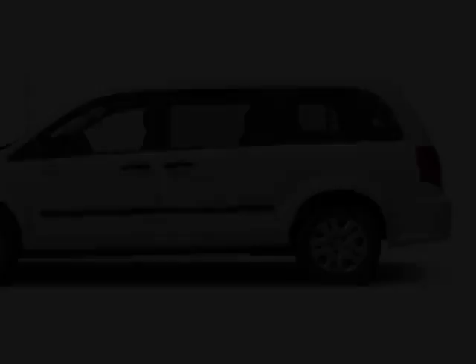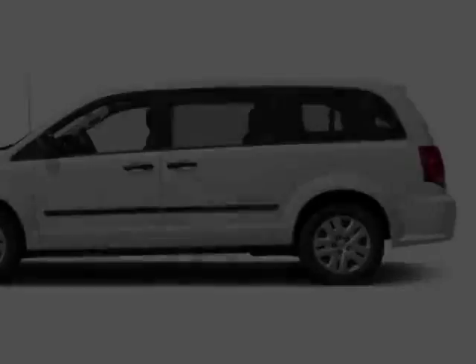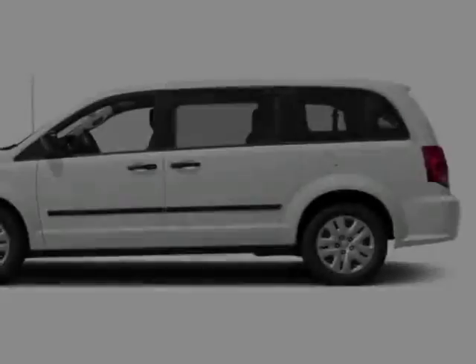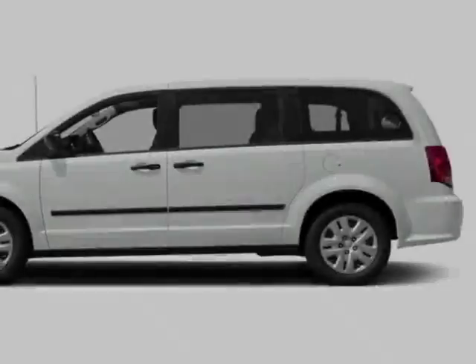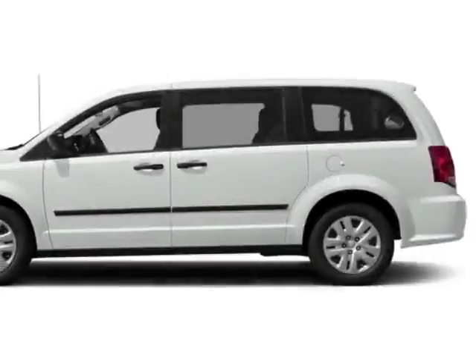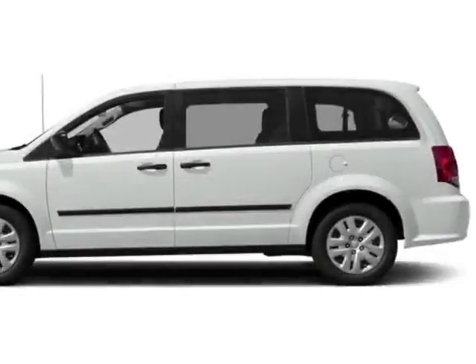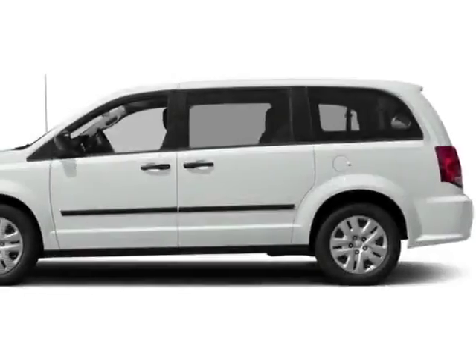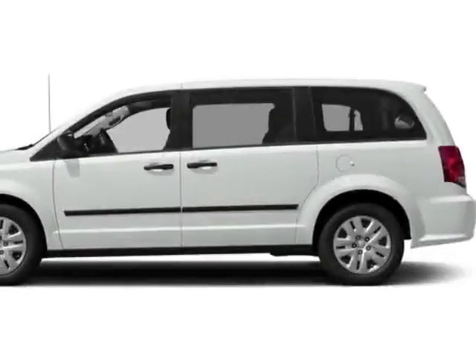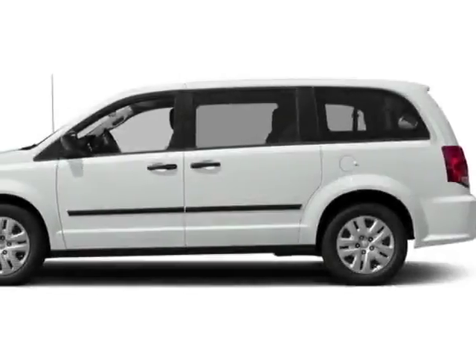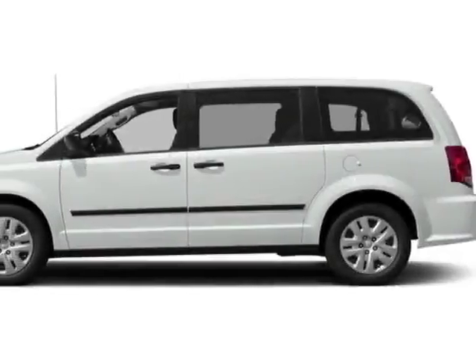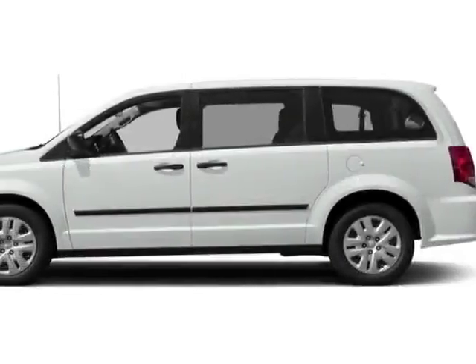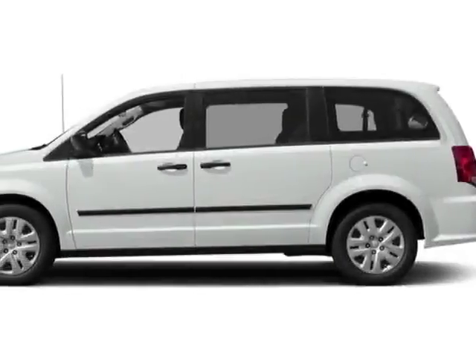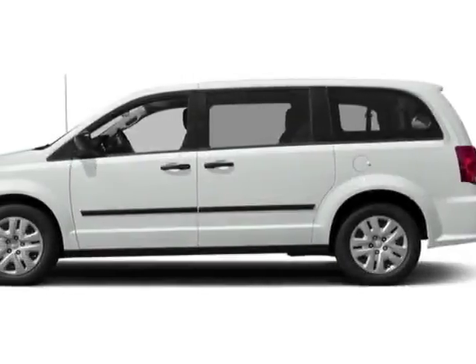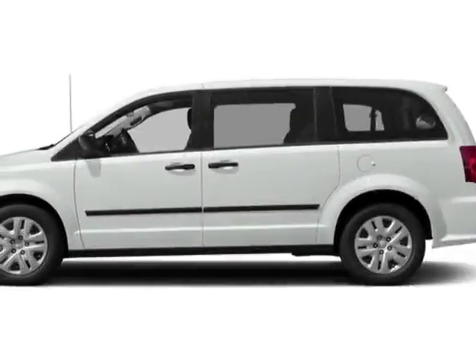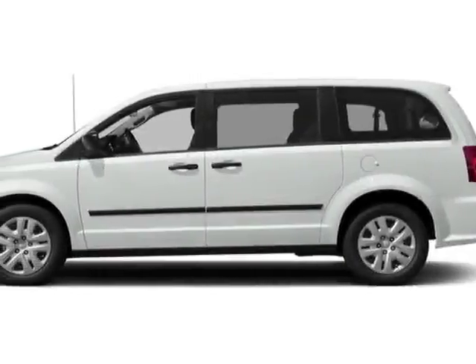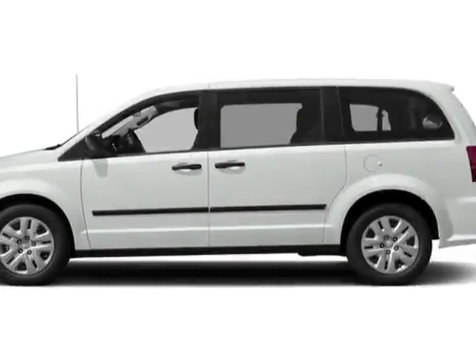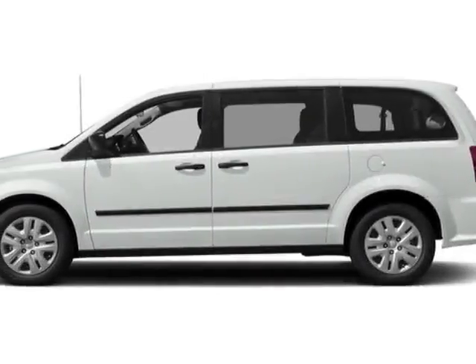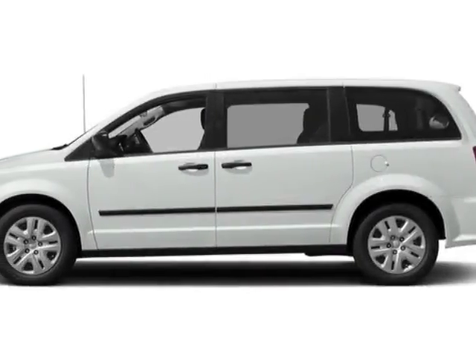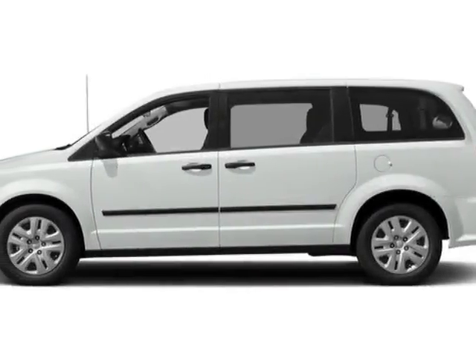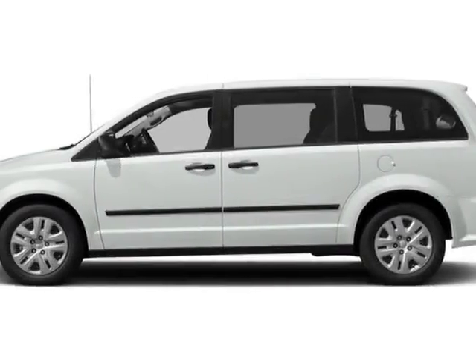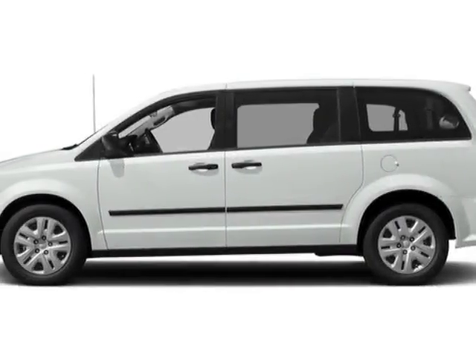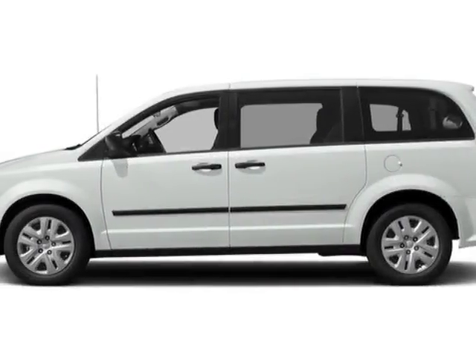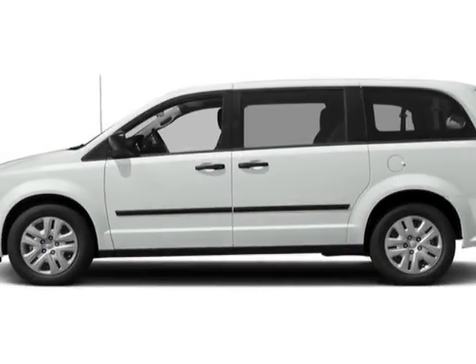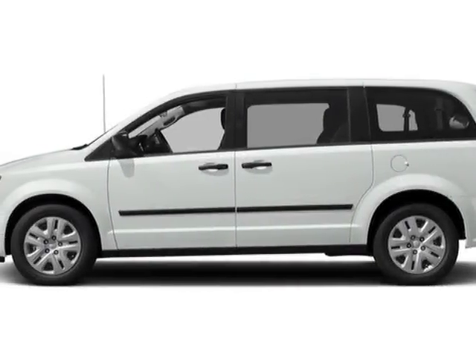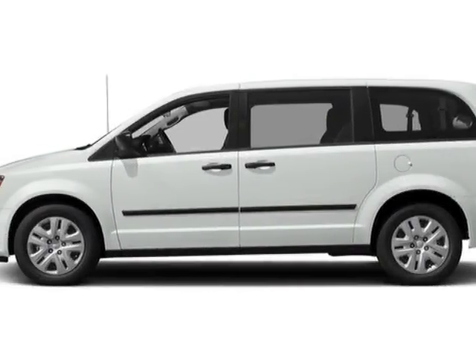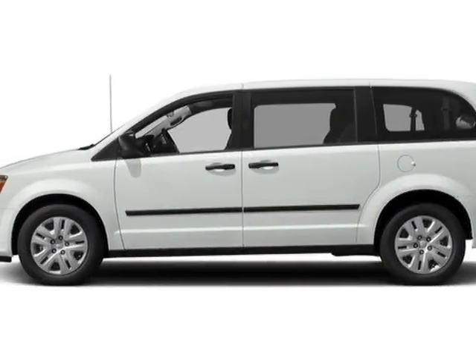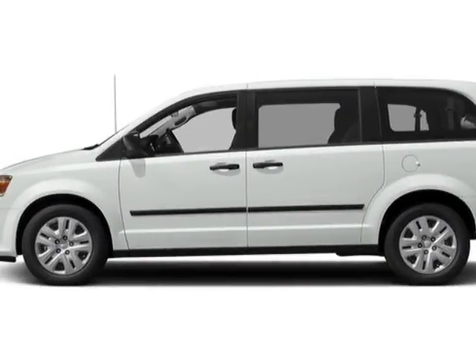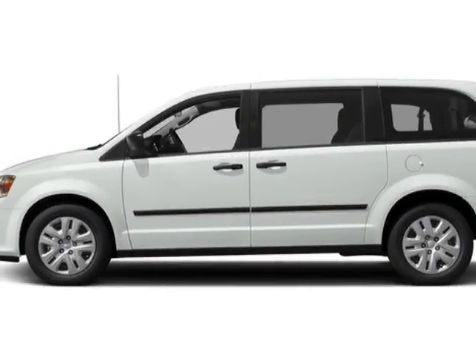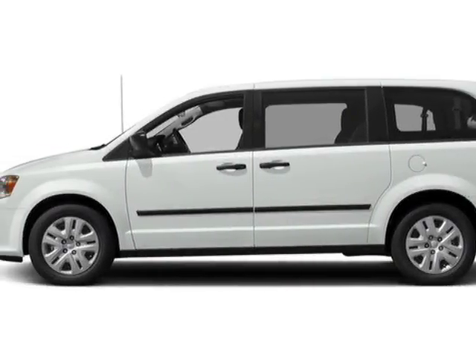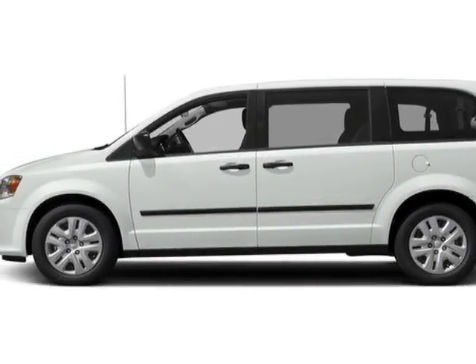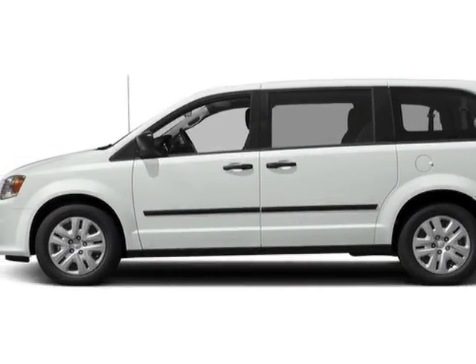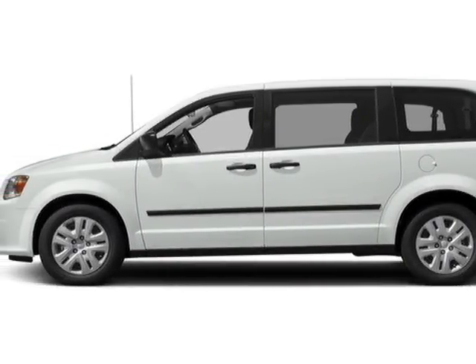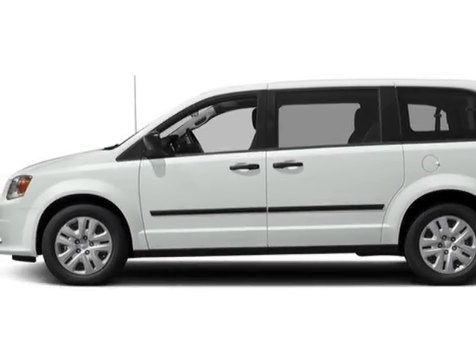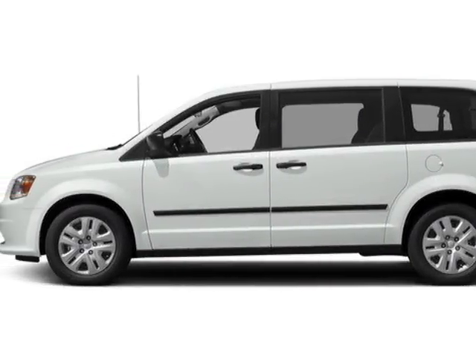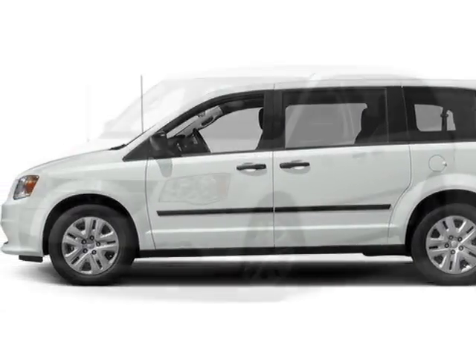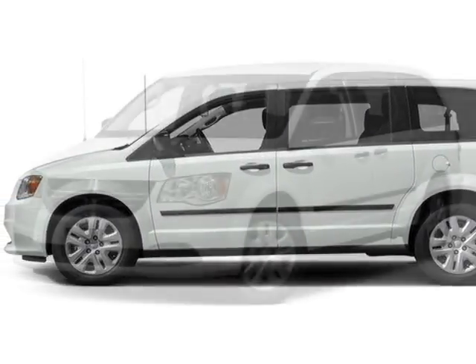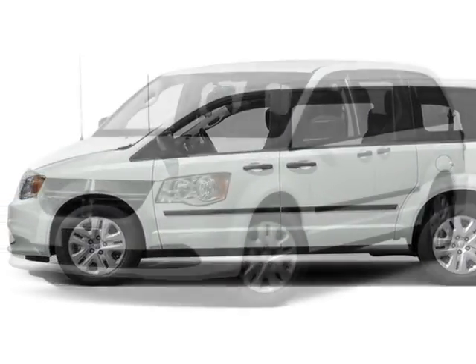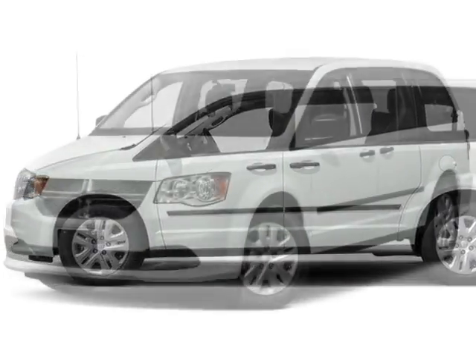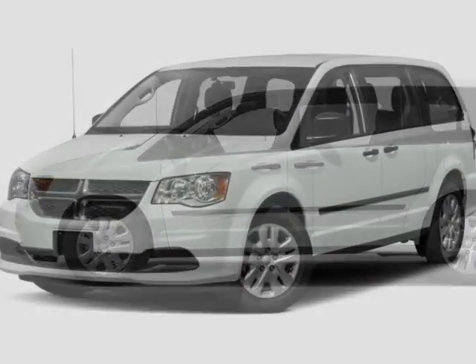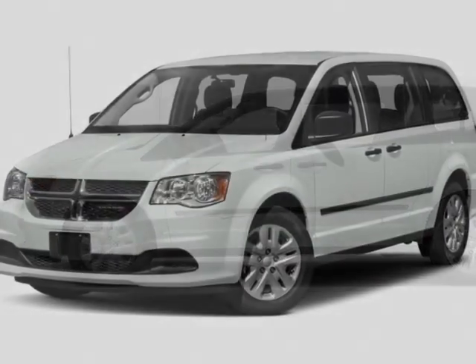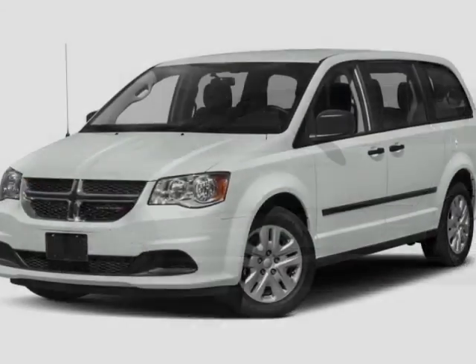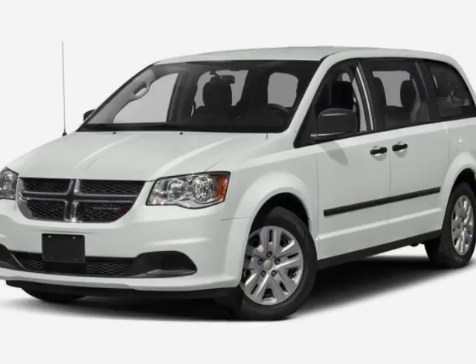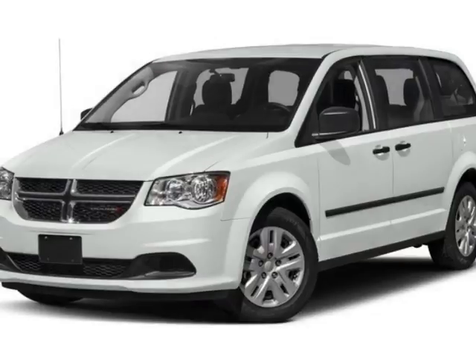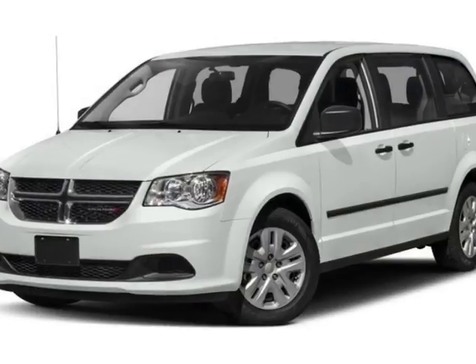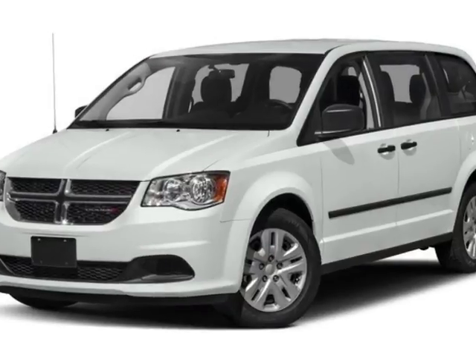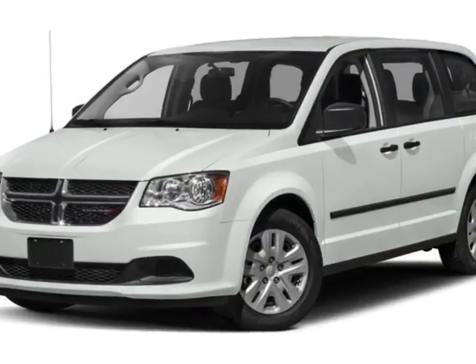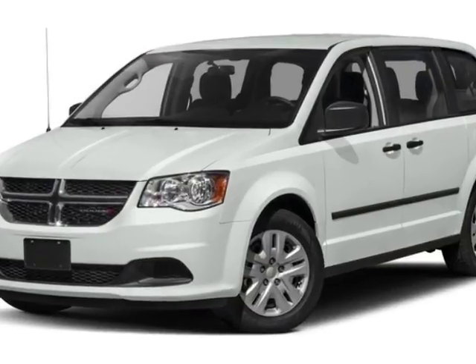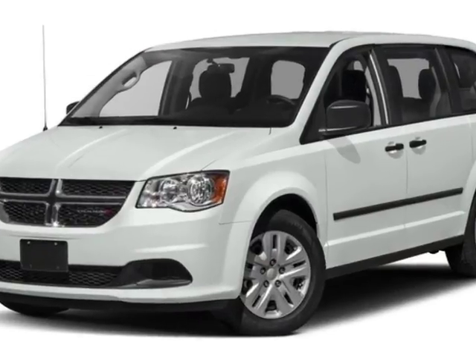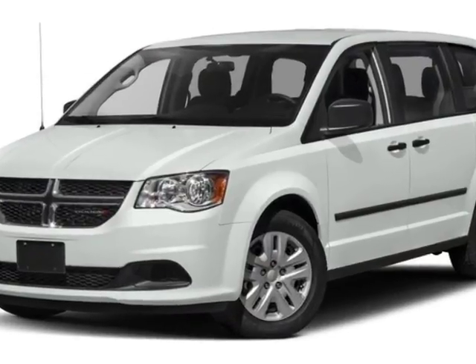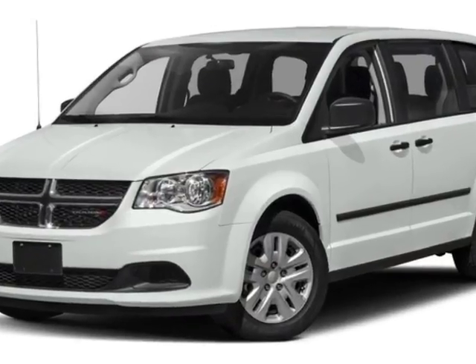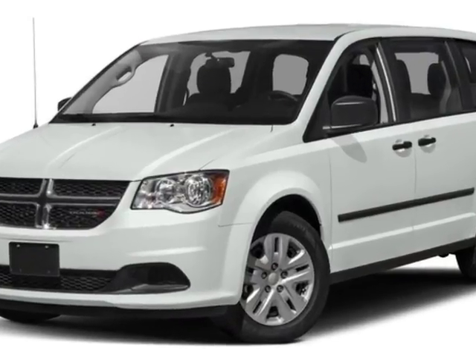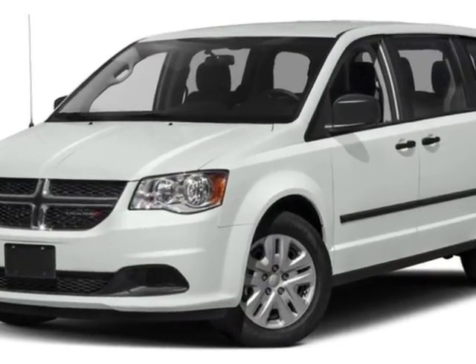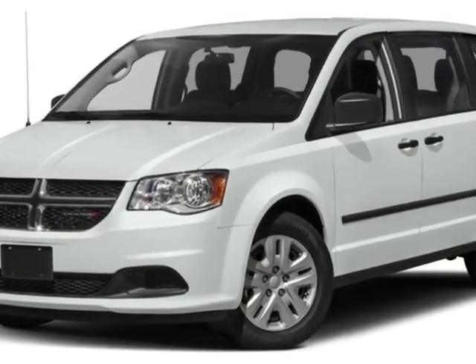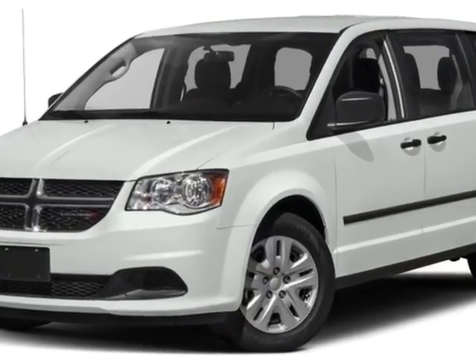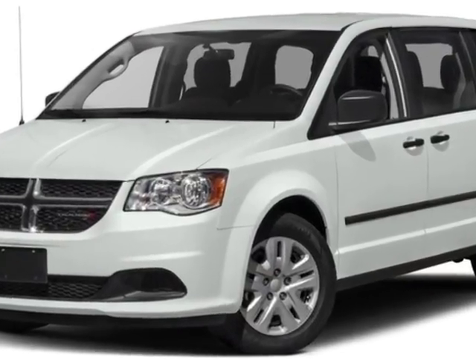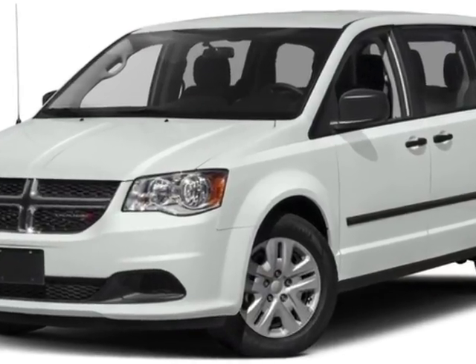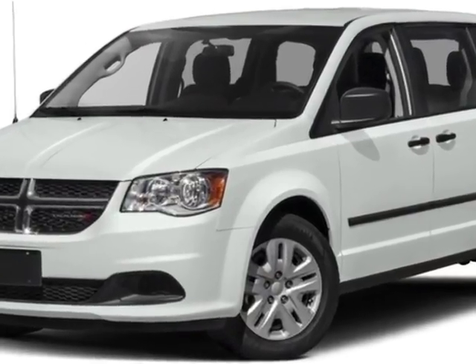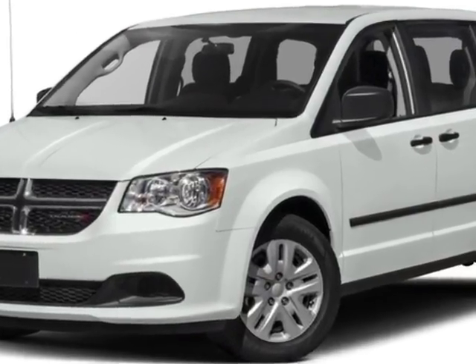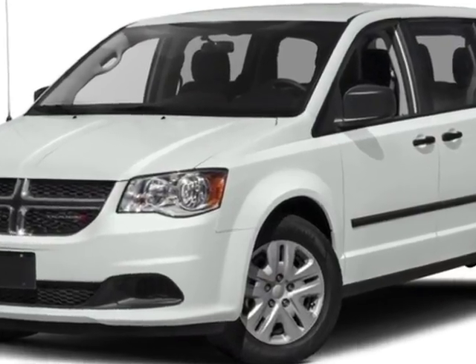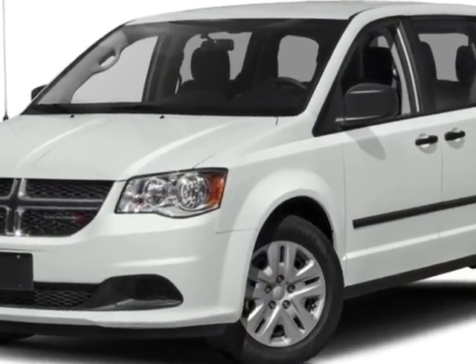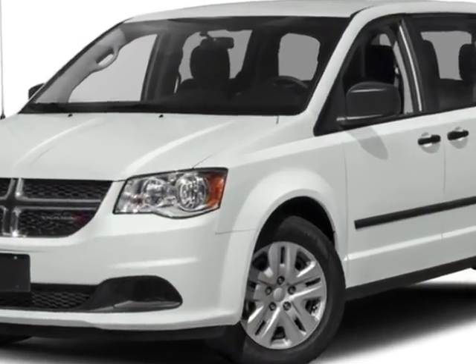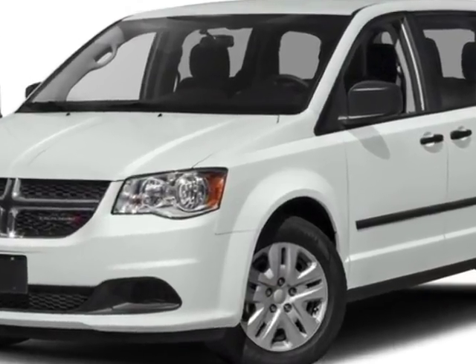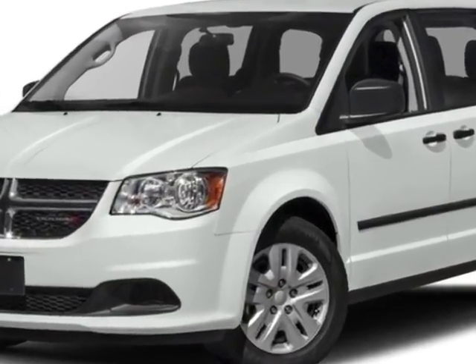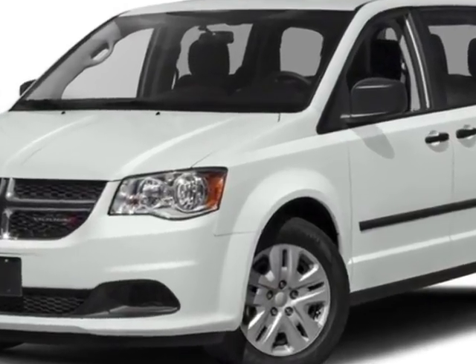Come take a look at this new 2018 Dodge Grand Caravan. For your protection, this vehicle has a full factory warranty.